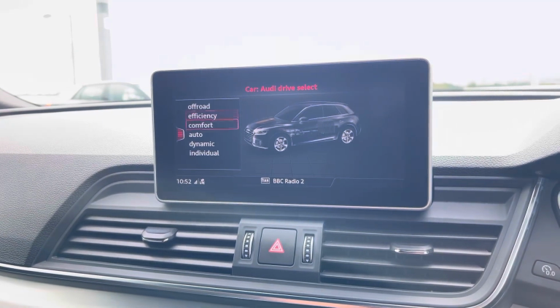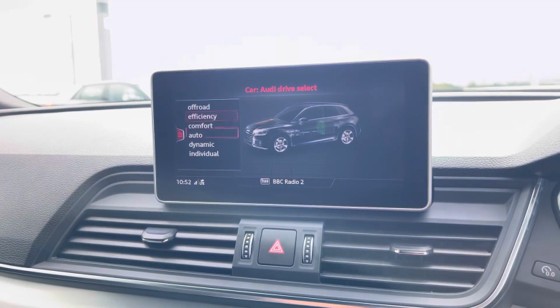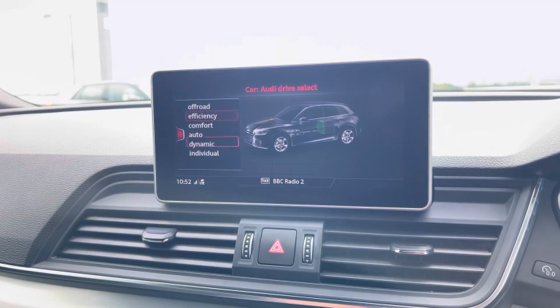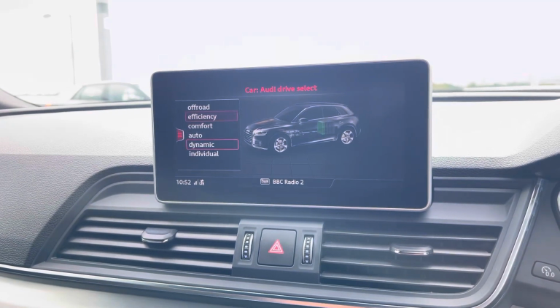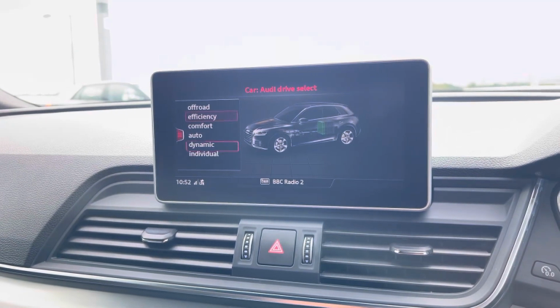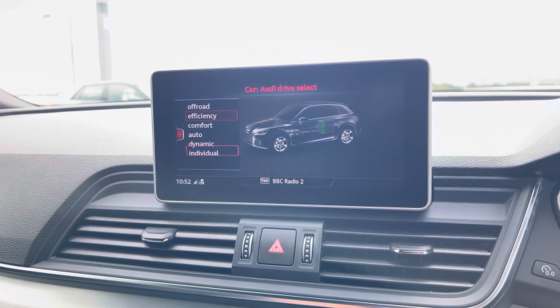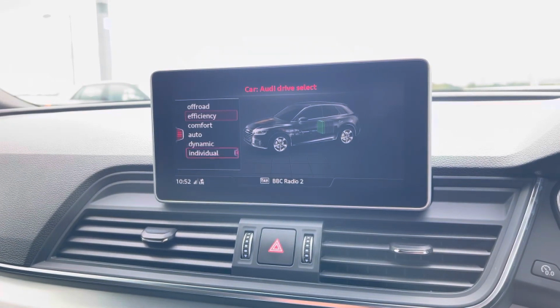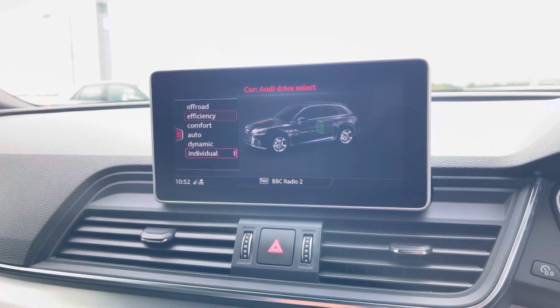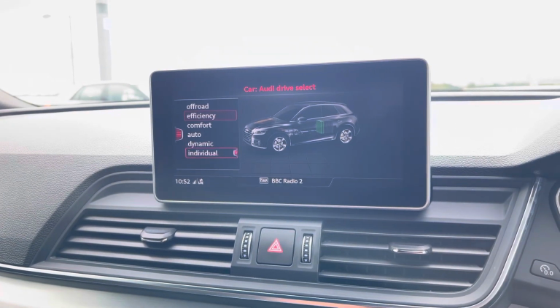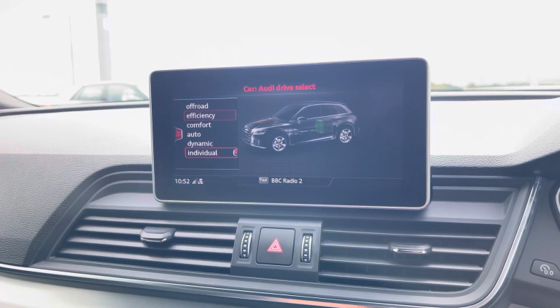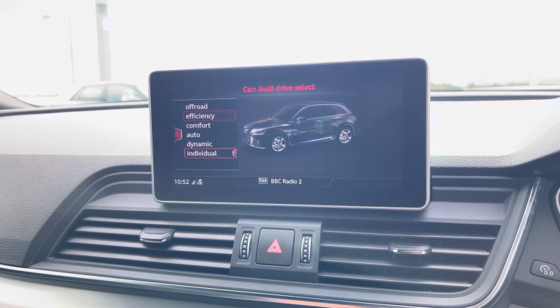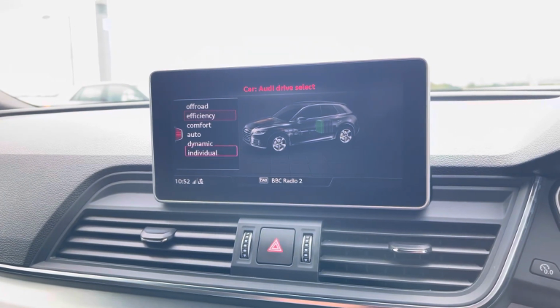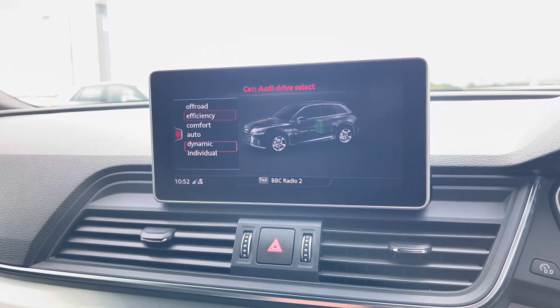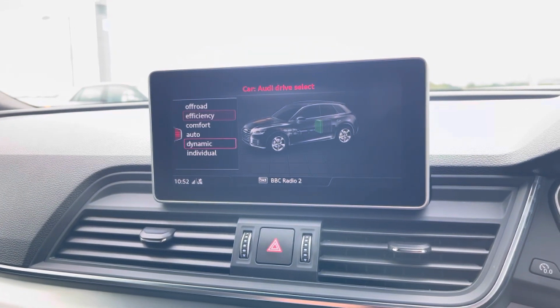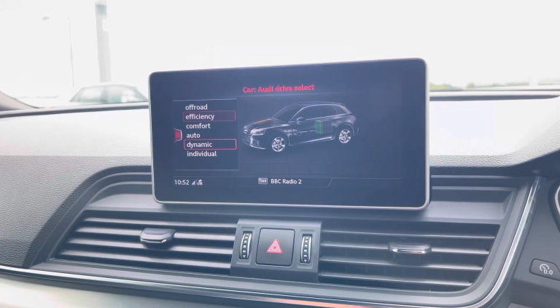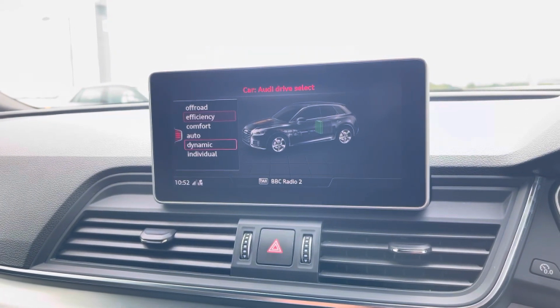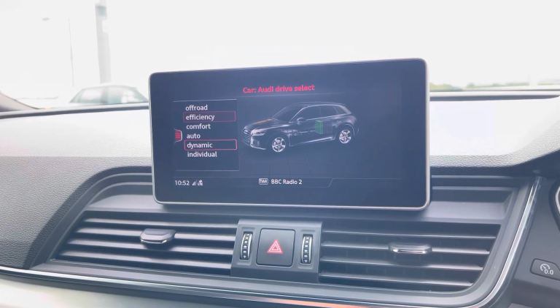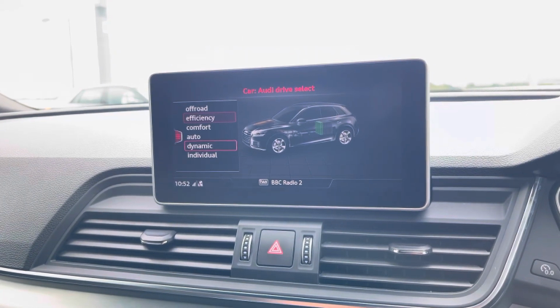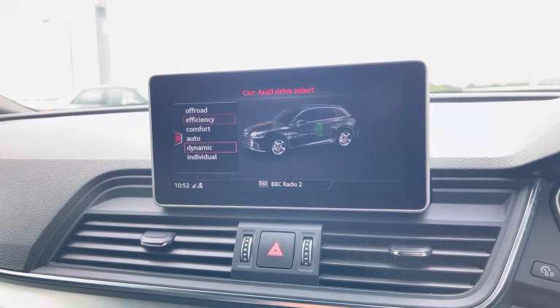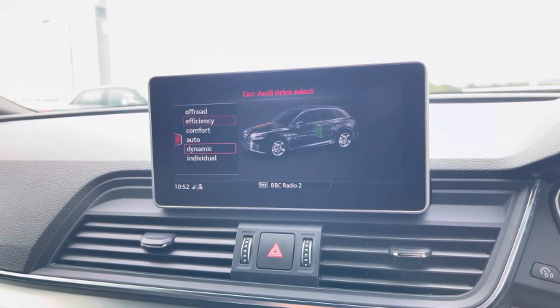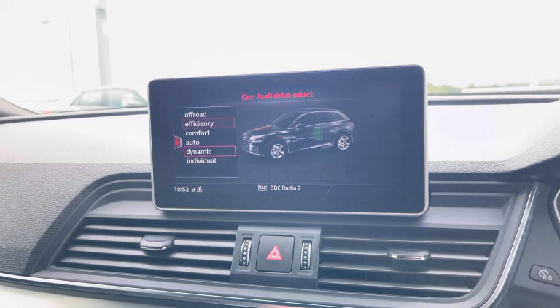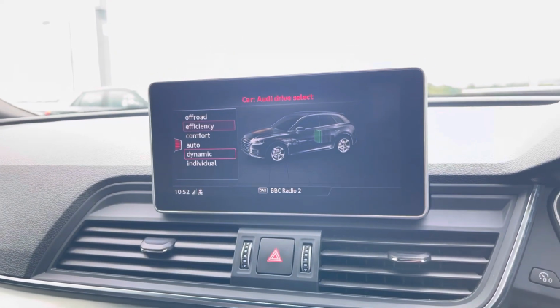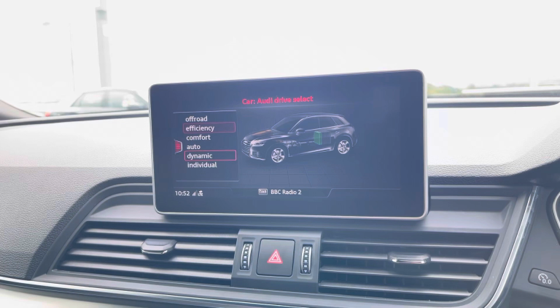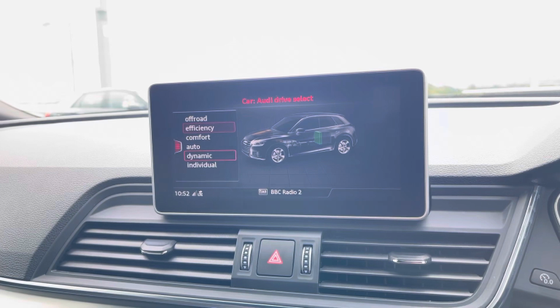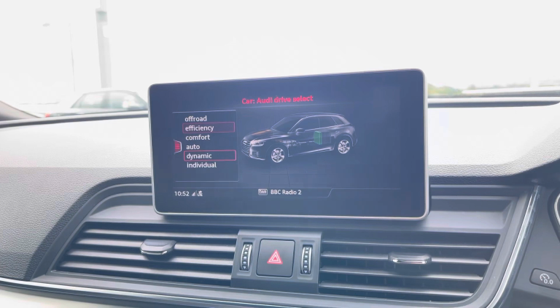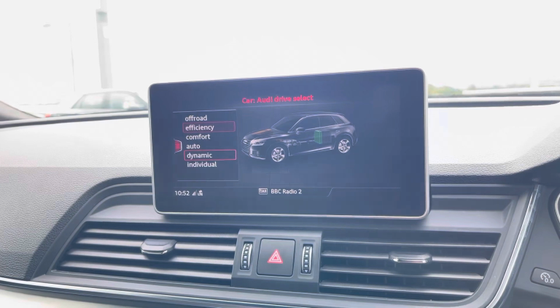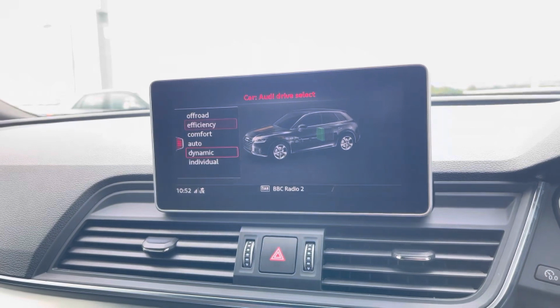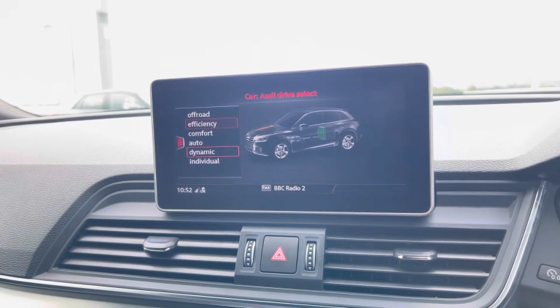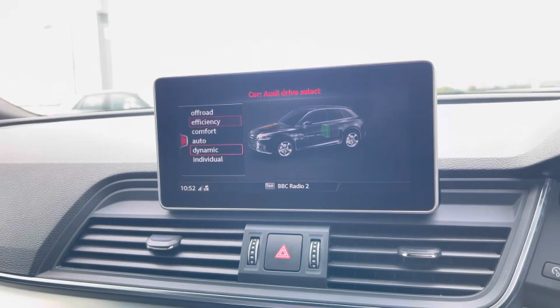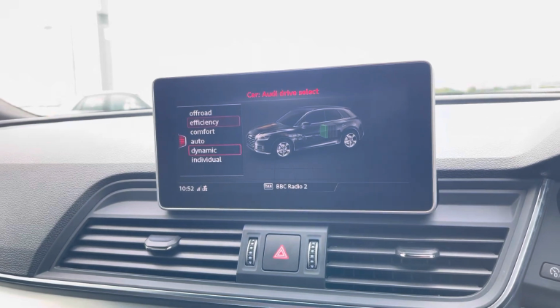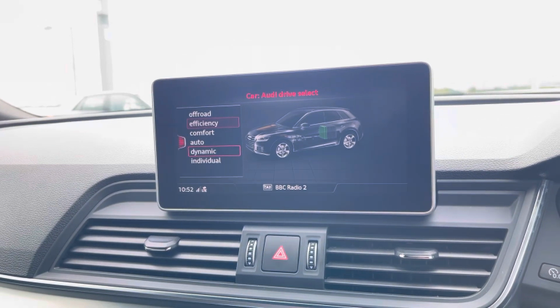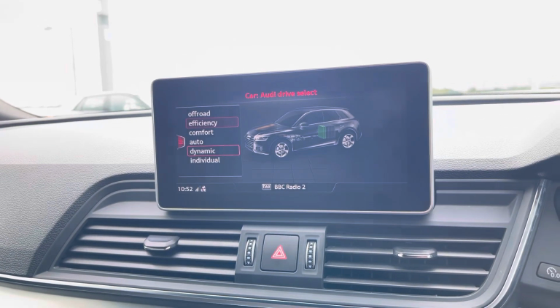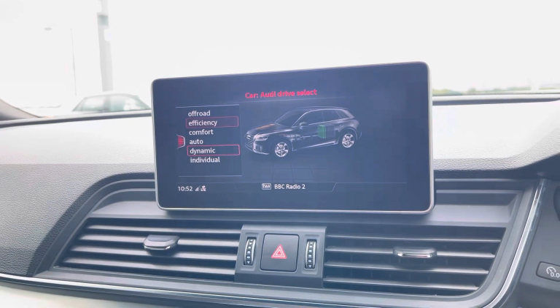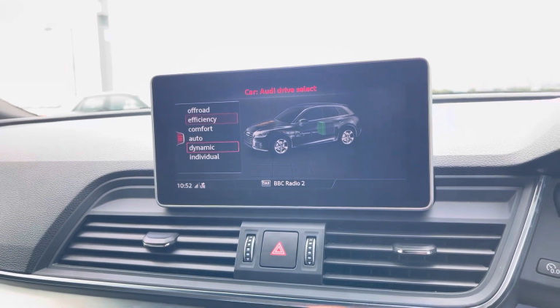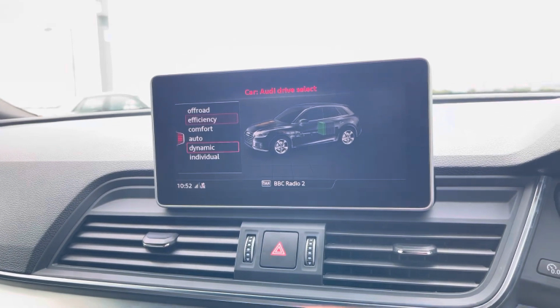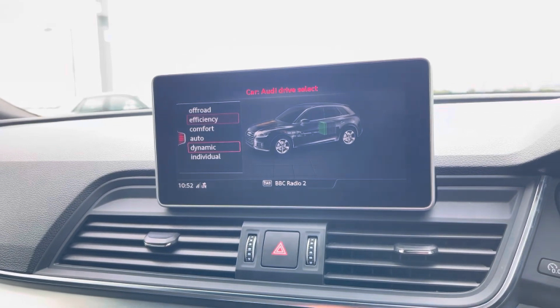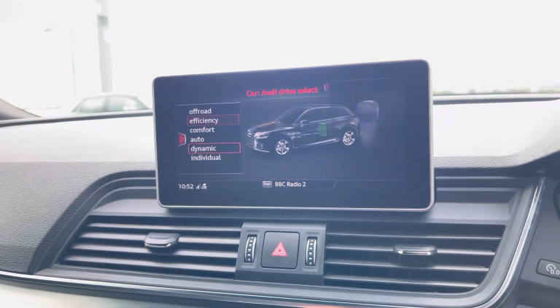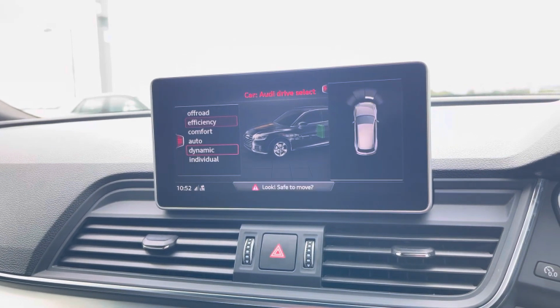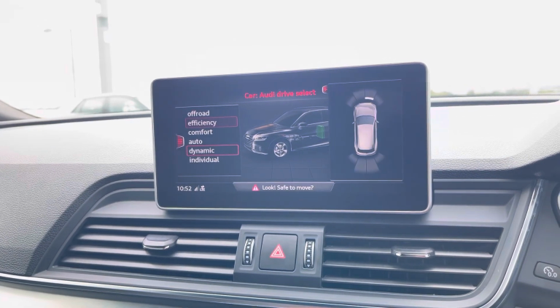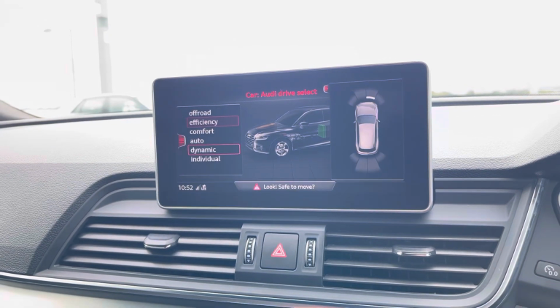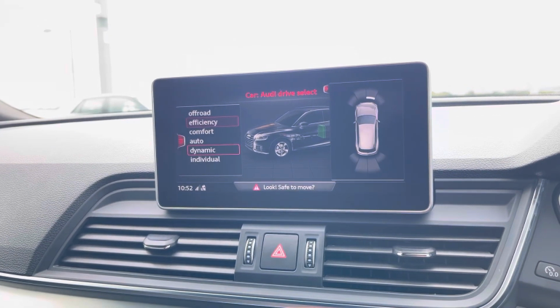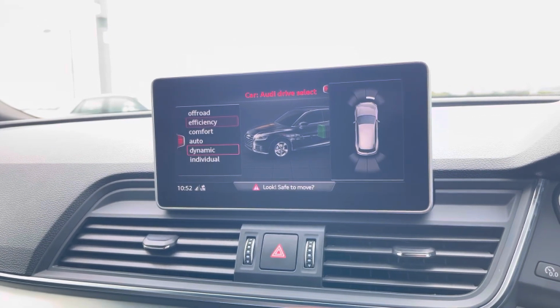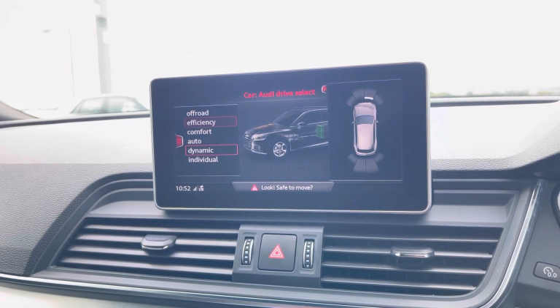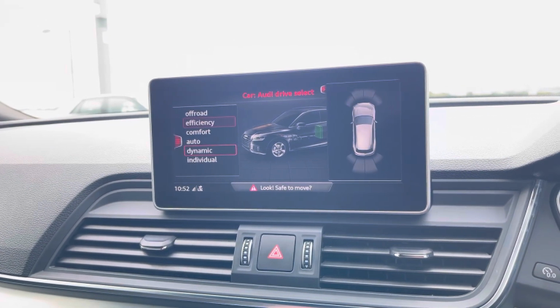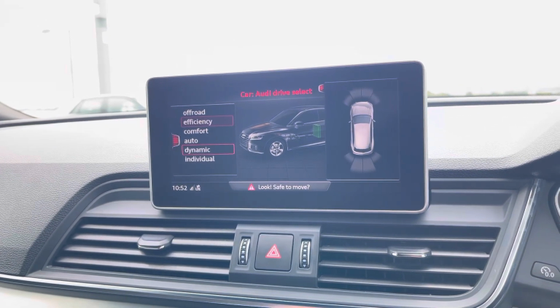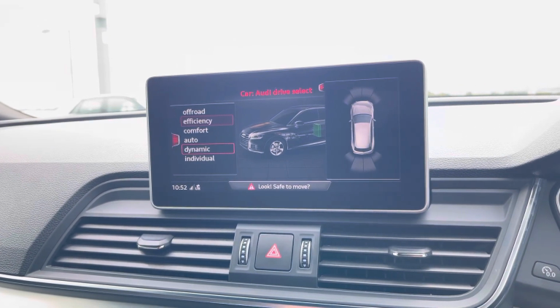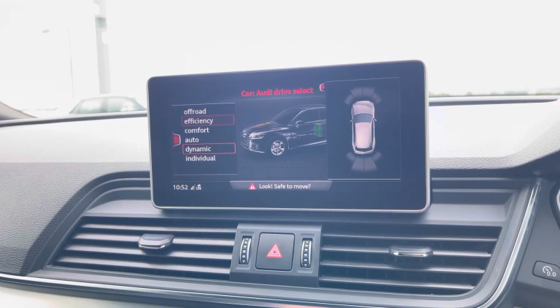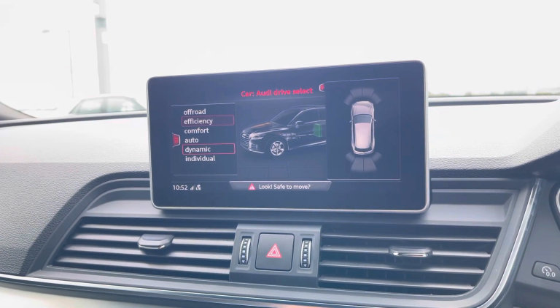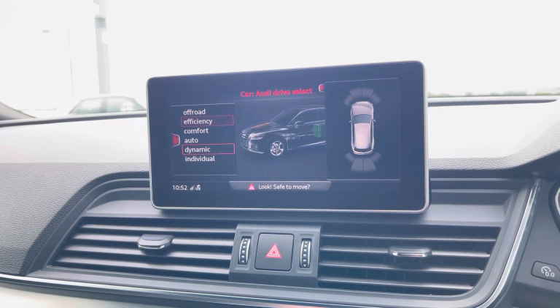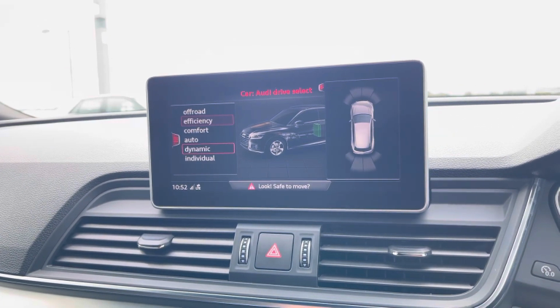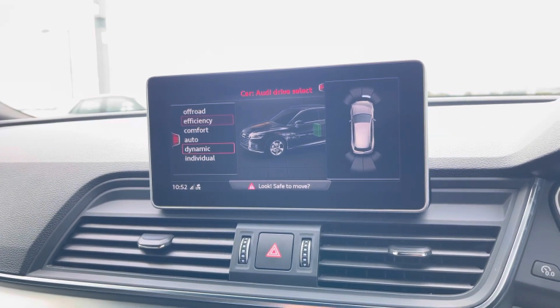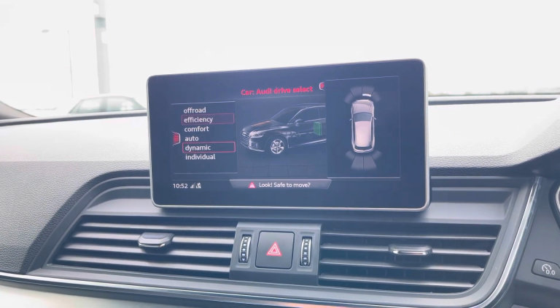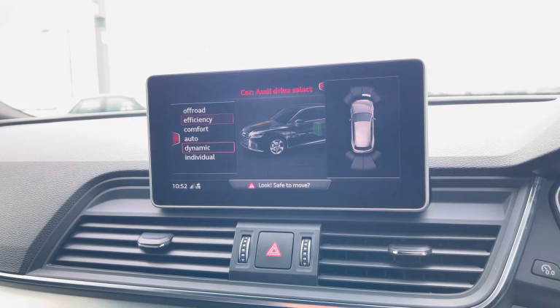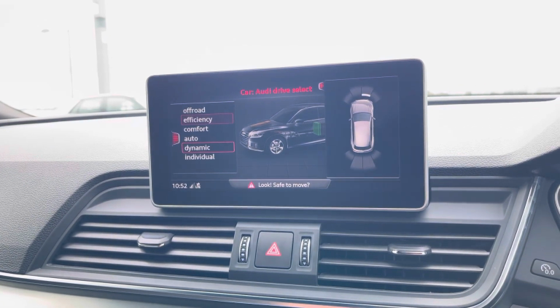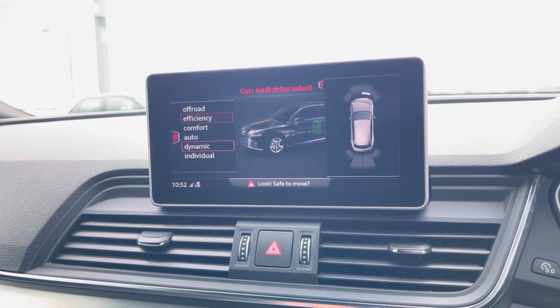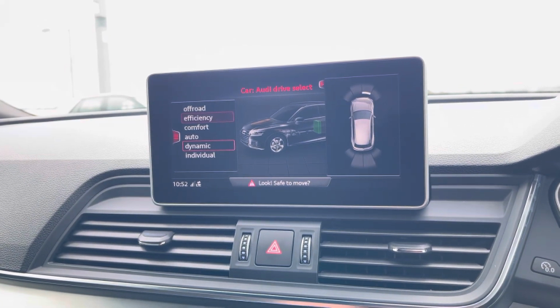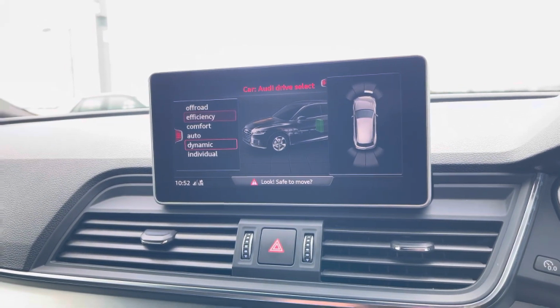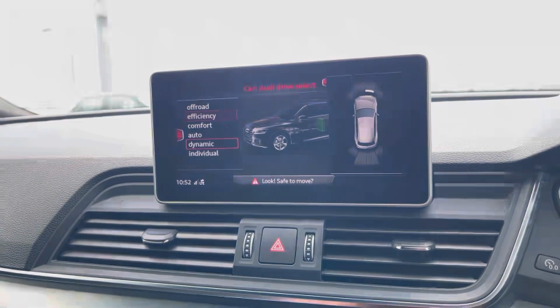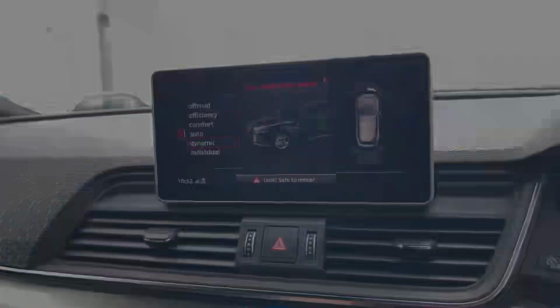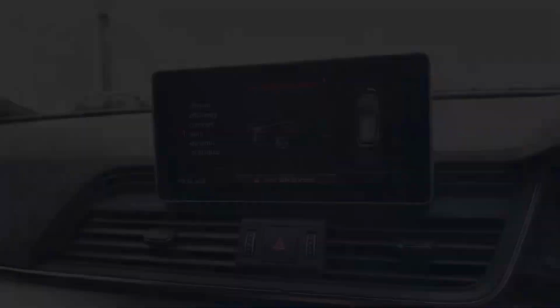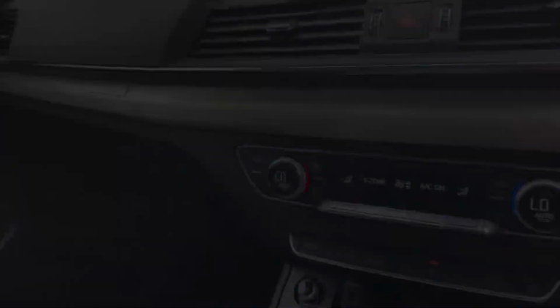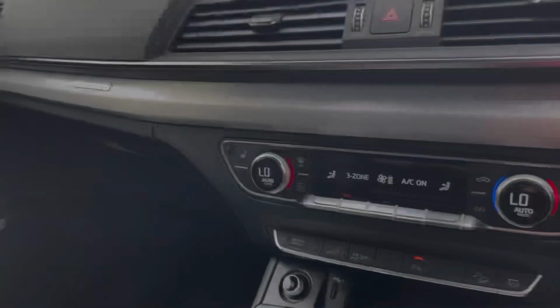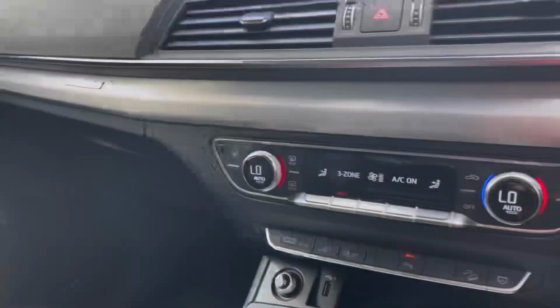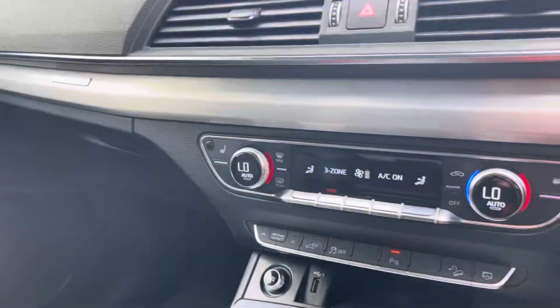Audi Drive Select allows you to put the car in any mode you'd like — for example, dynamic for a more sporty drive — and there are front and rear sensors for manoeuvring.